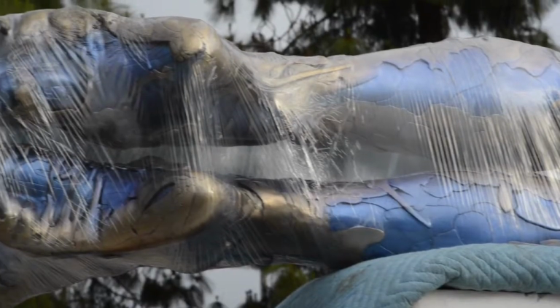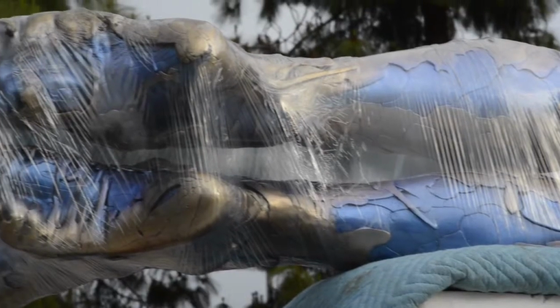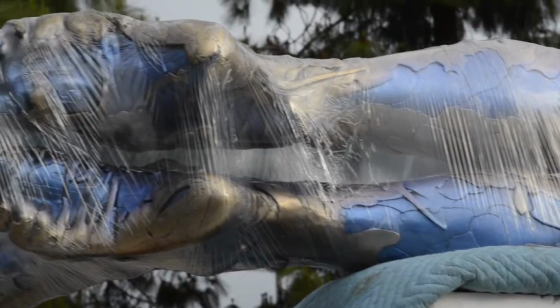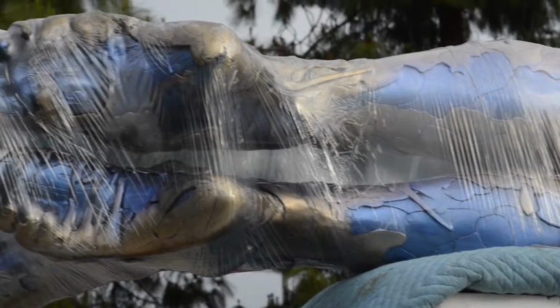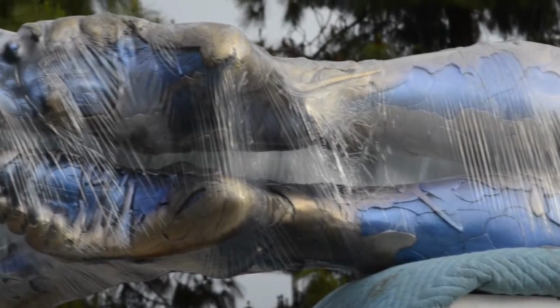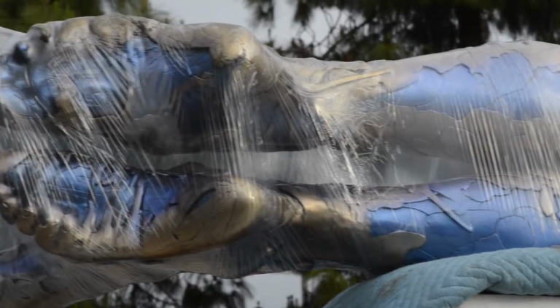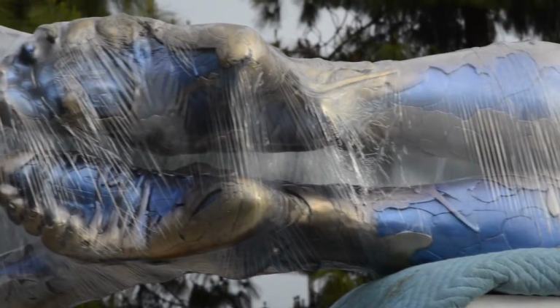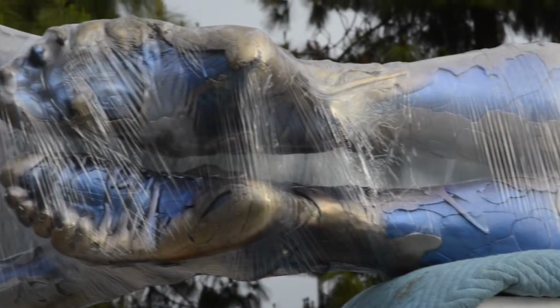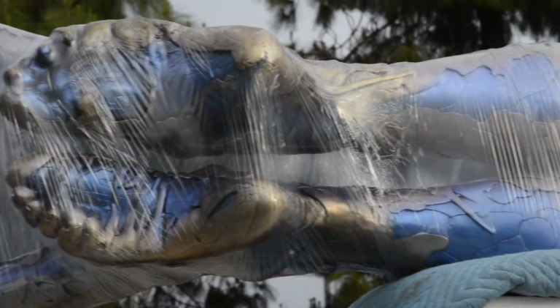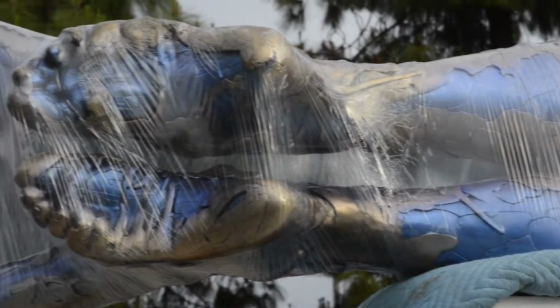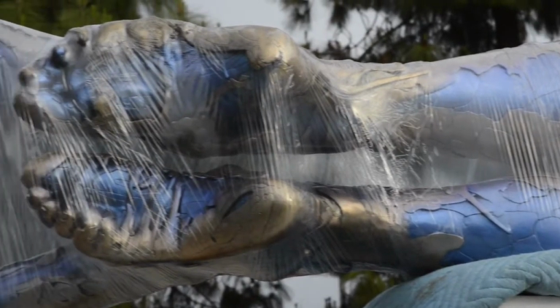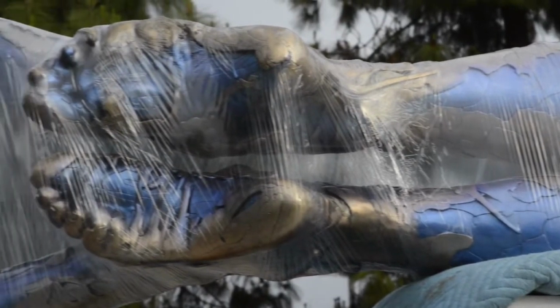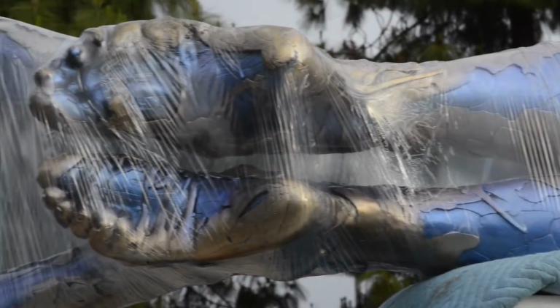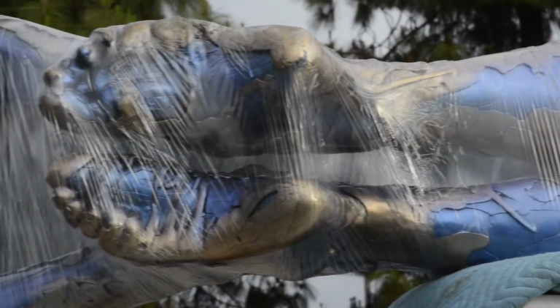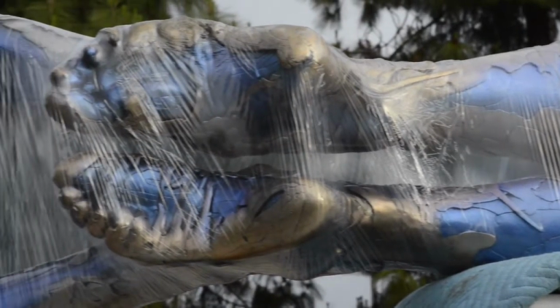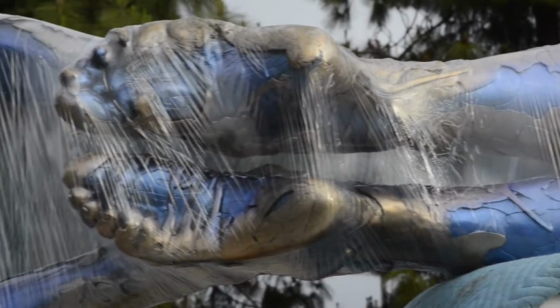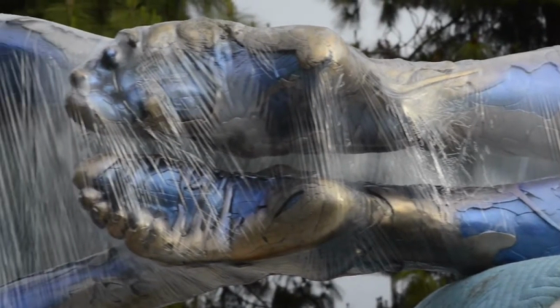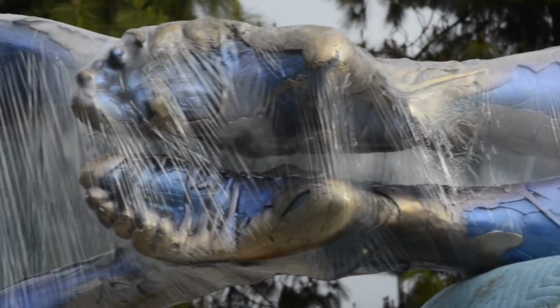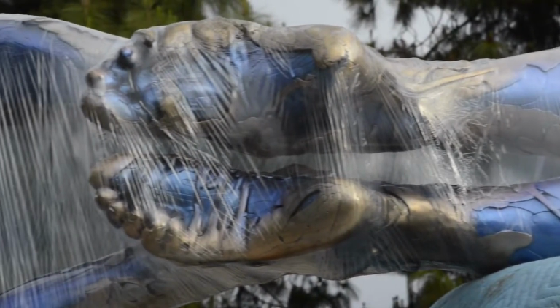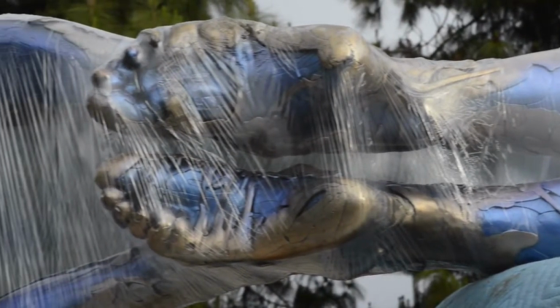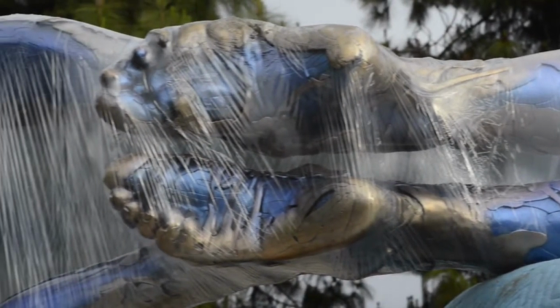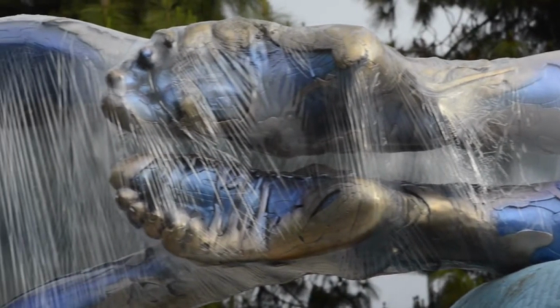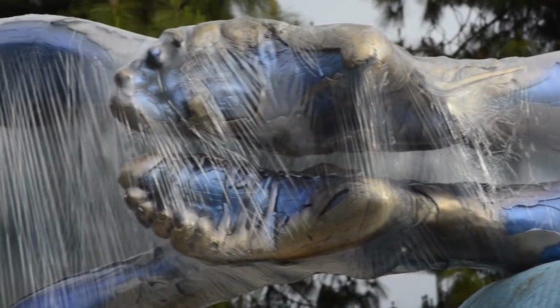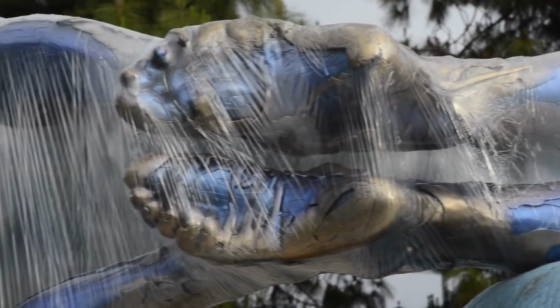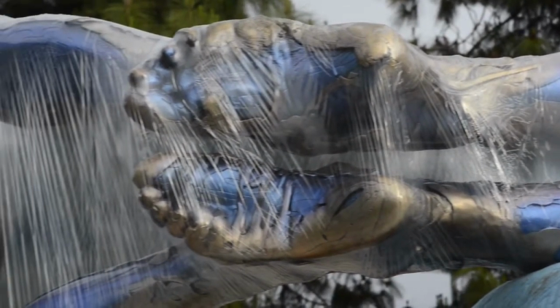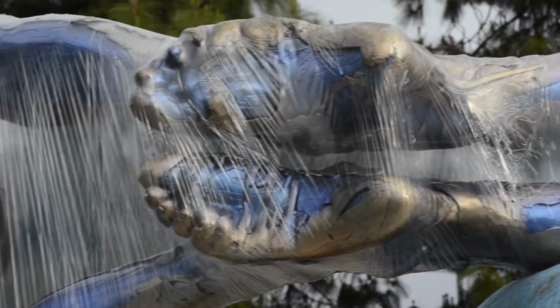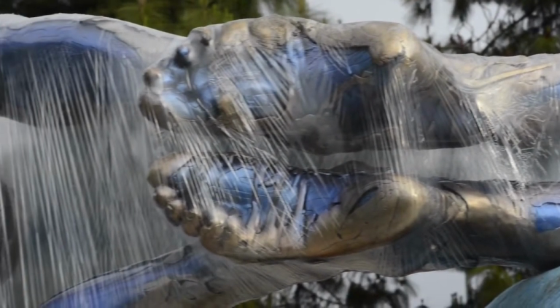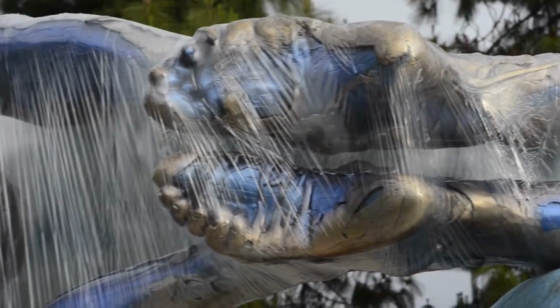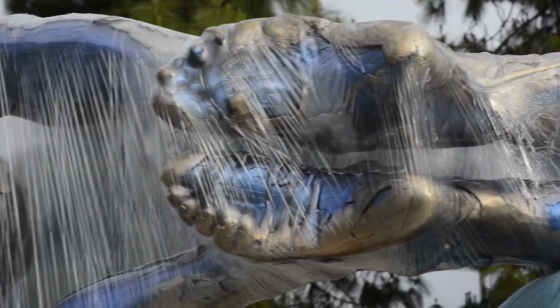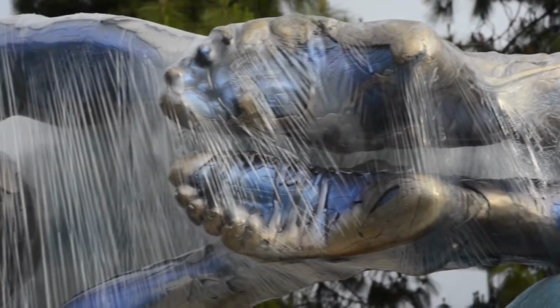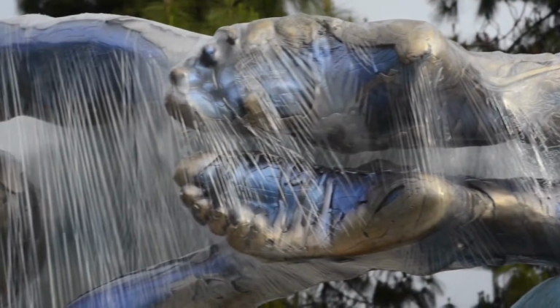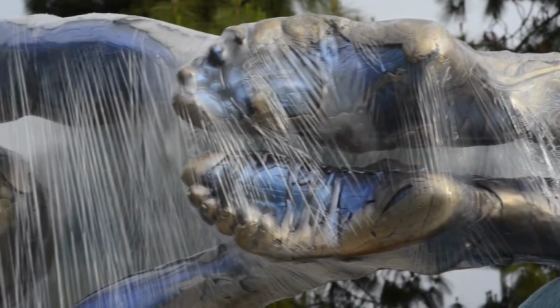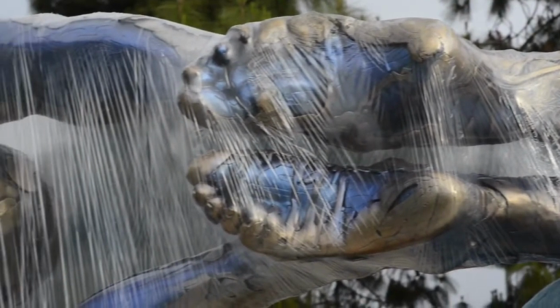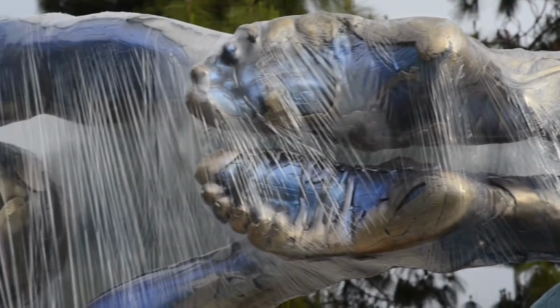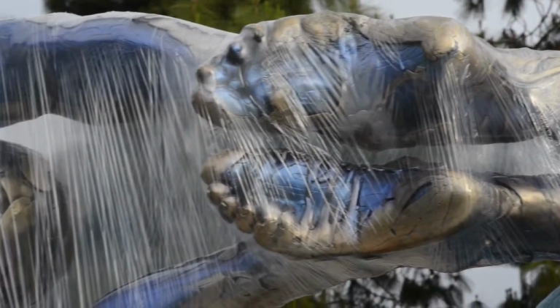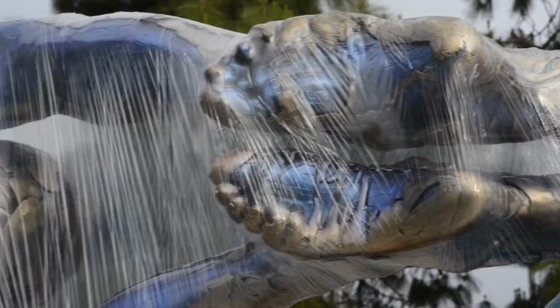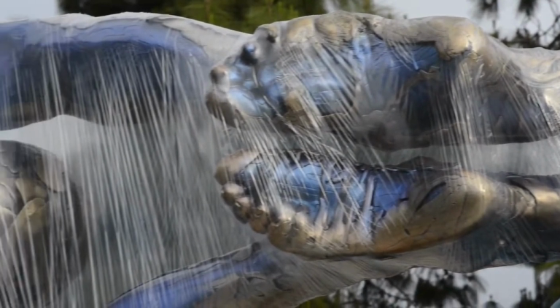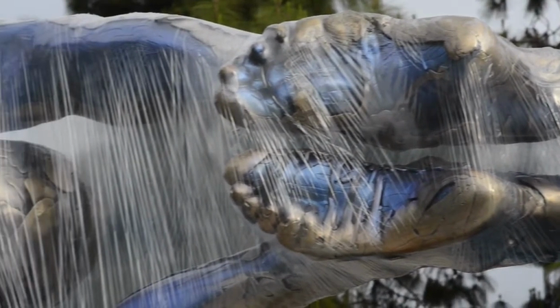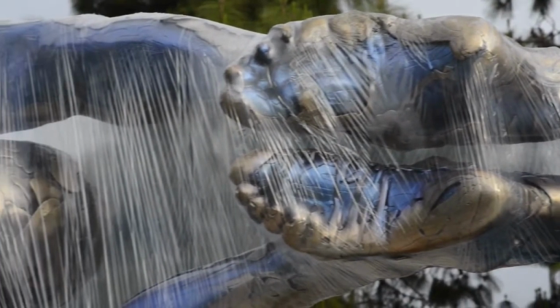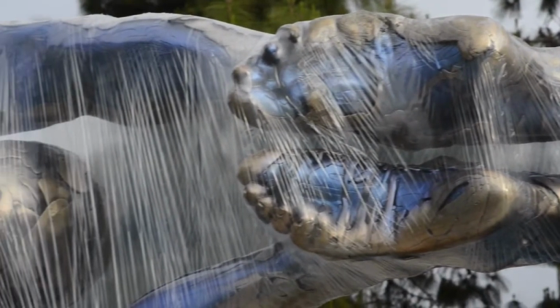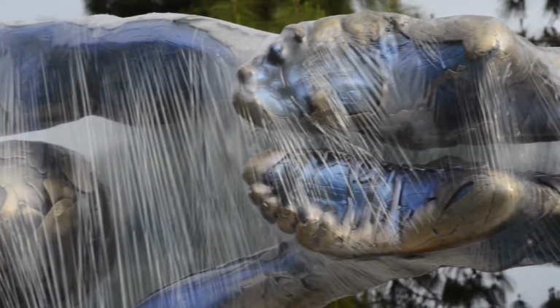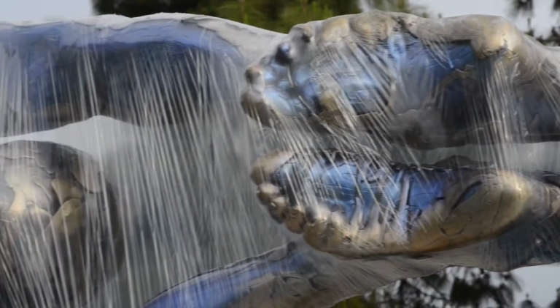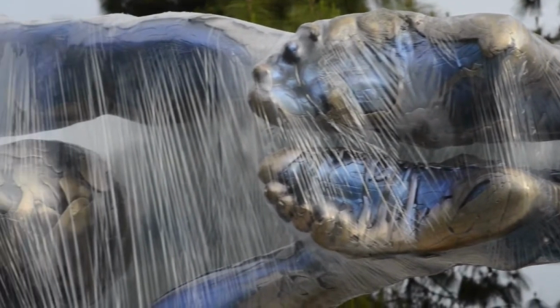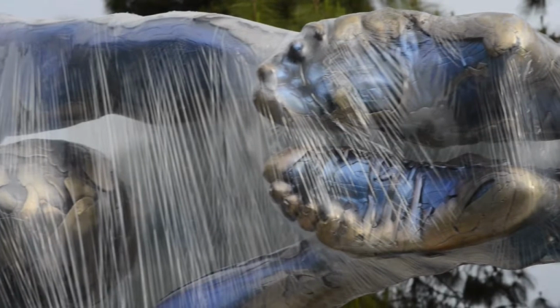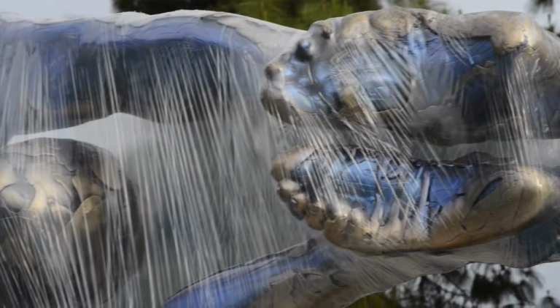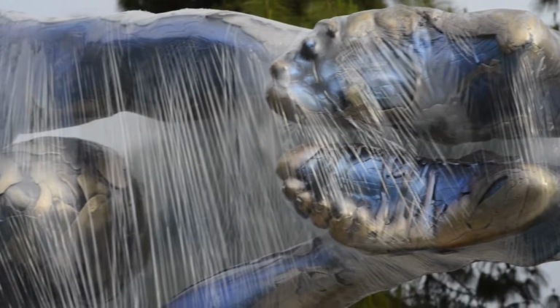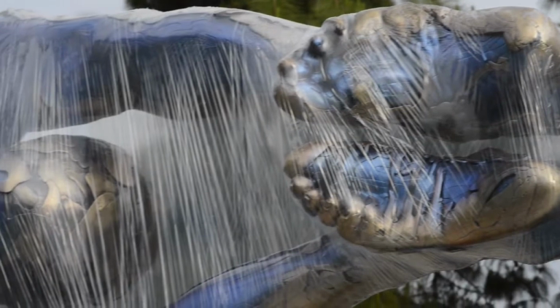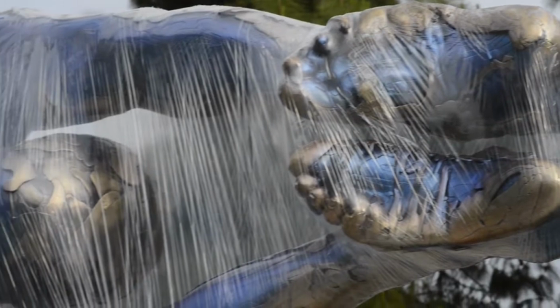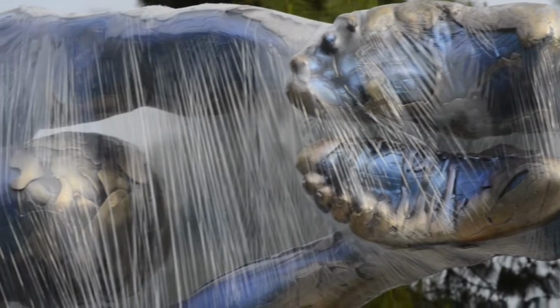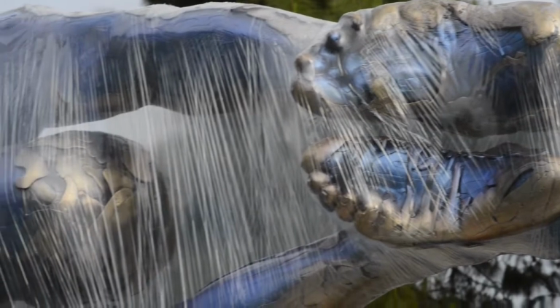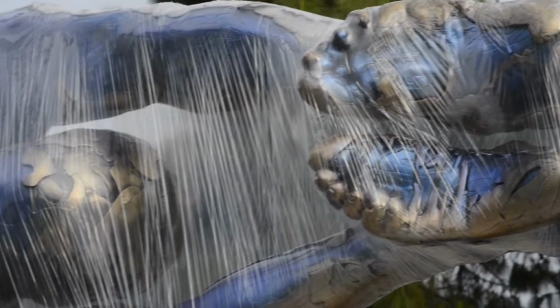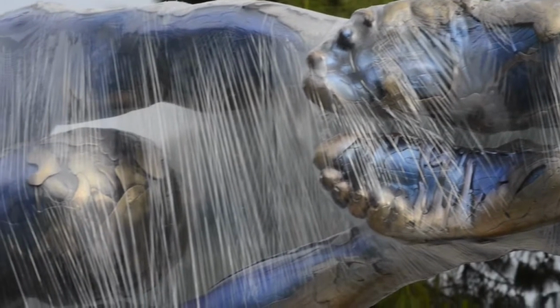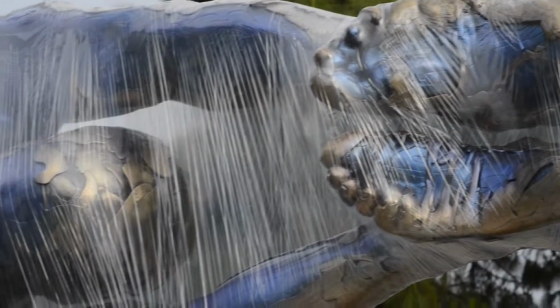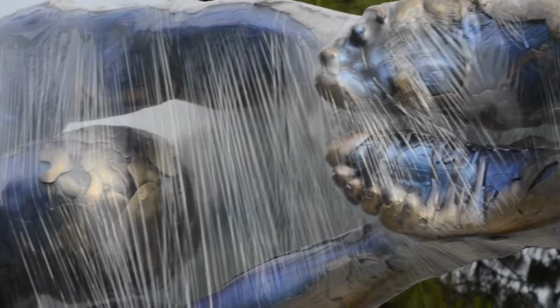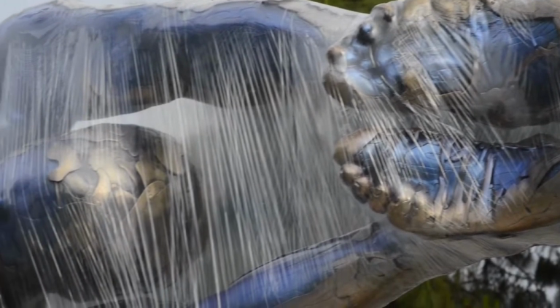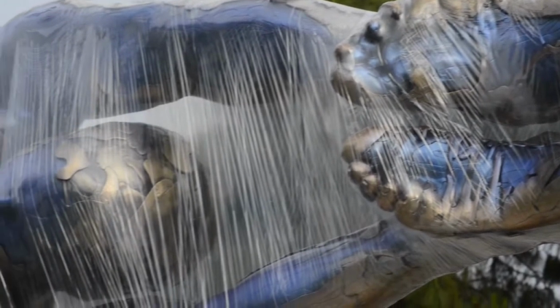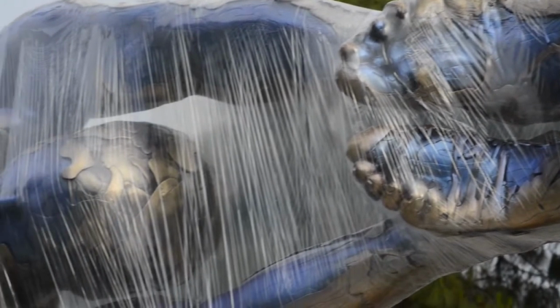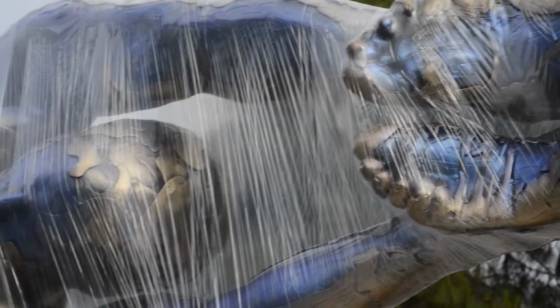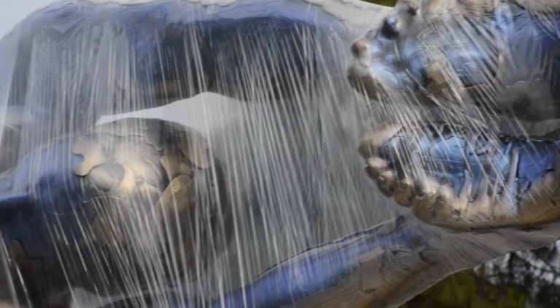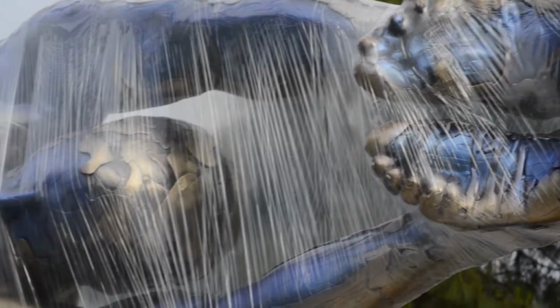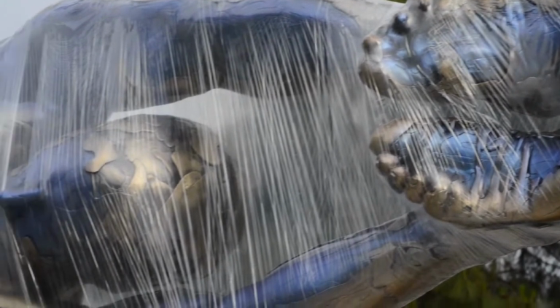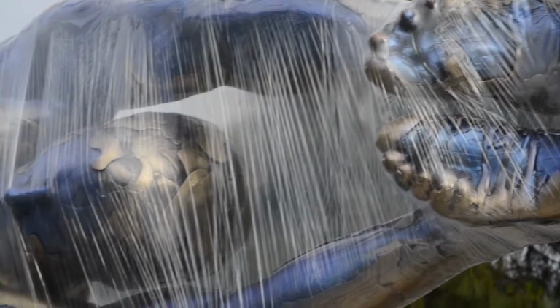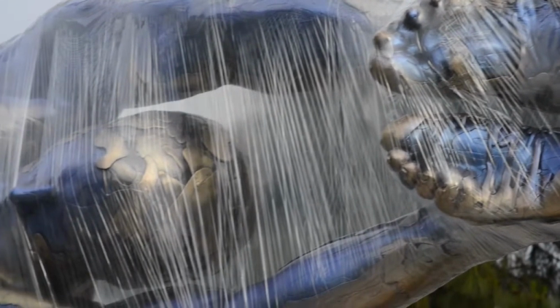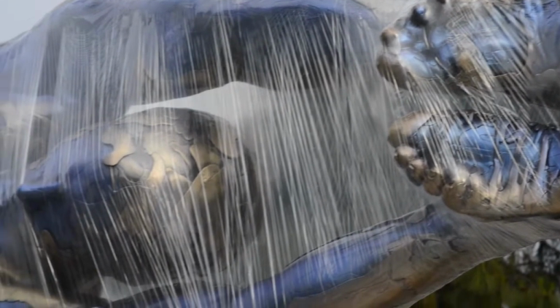When everything was in place, little by little the sculpture was erected and placed in position and then unwrapped.